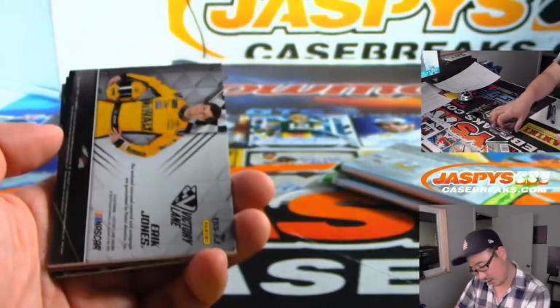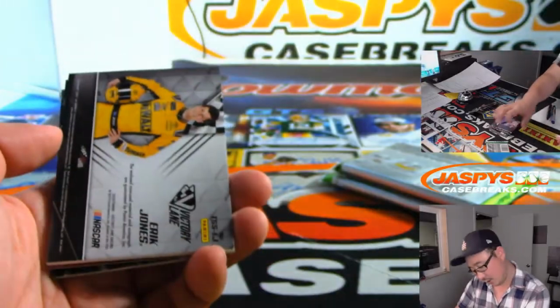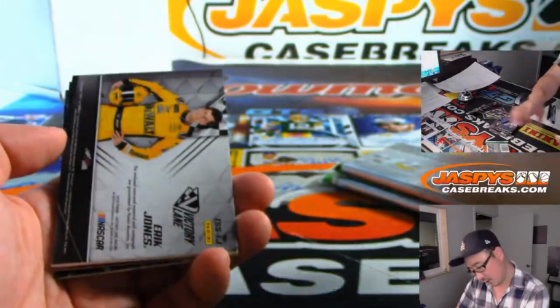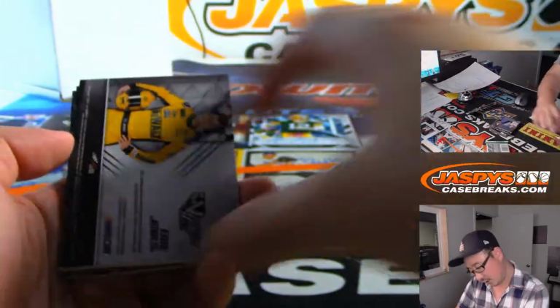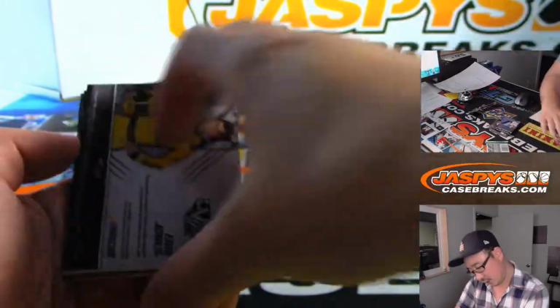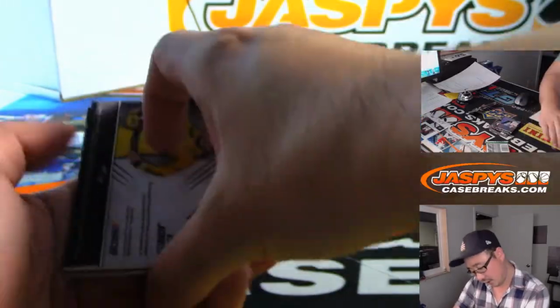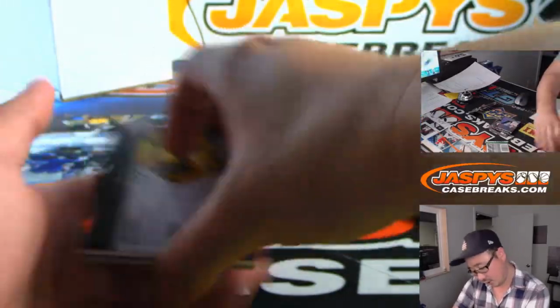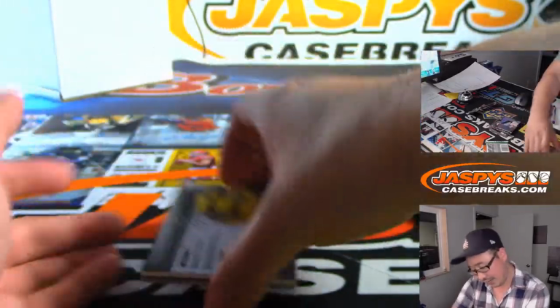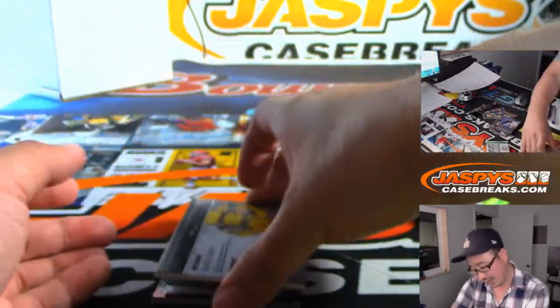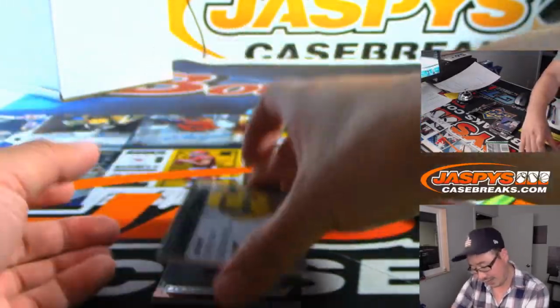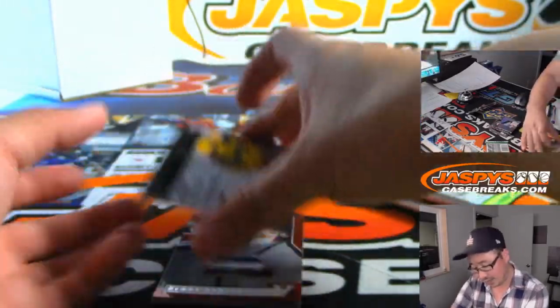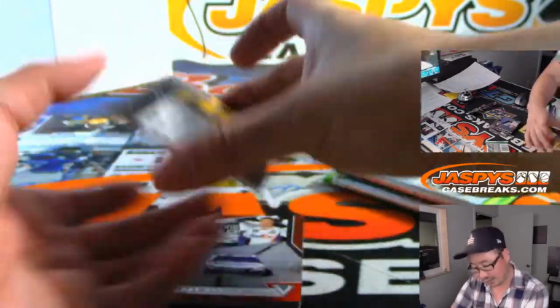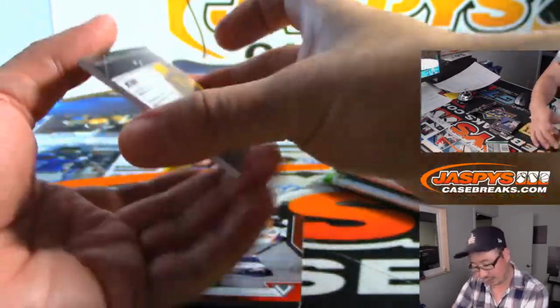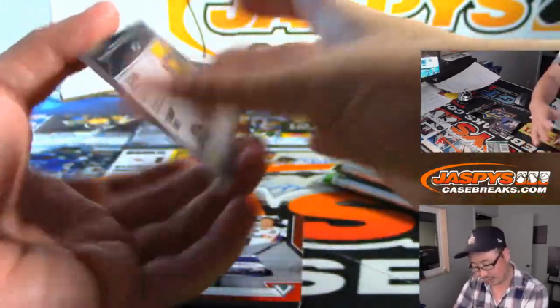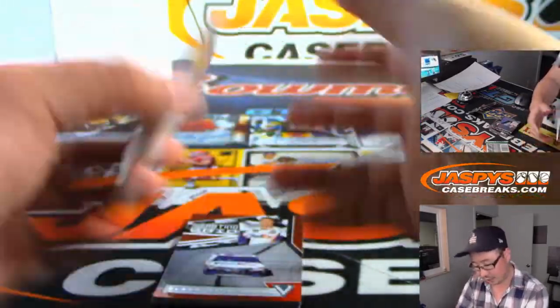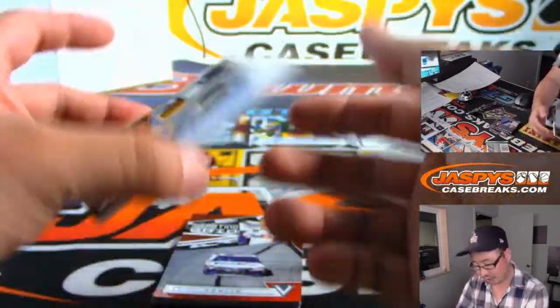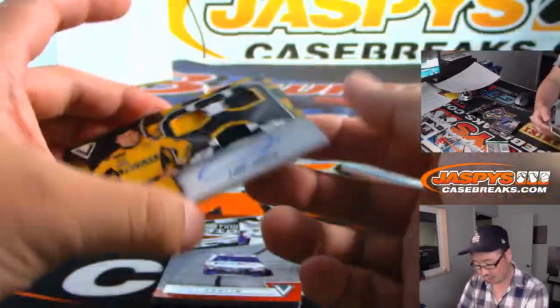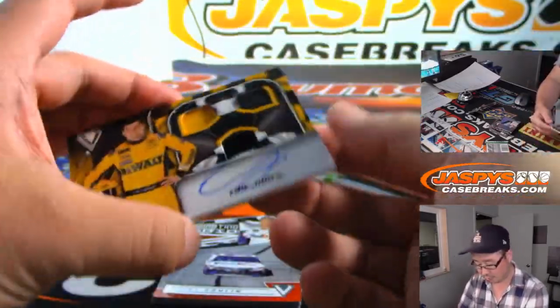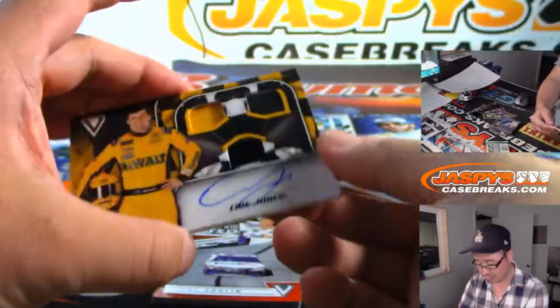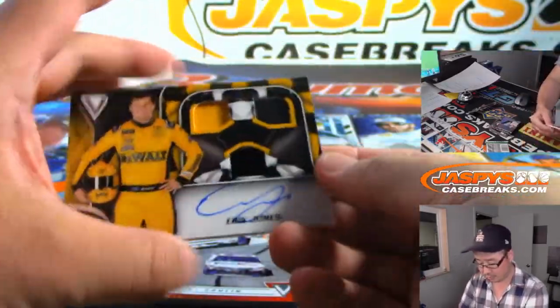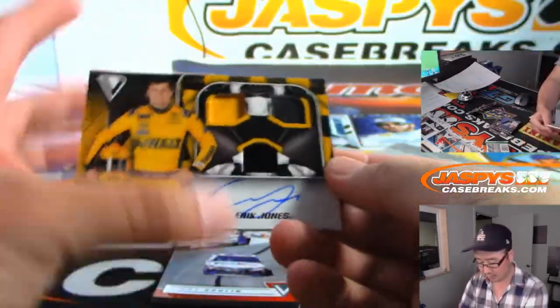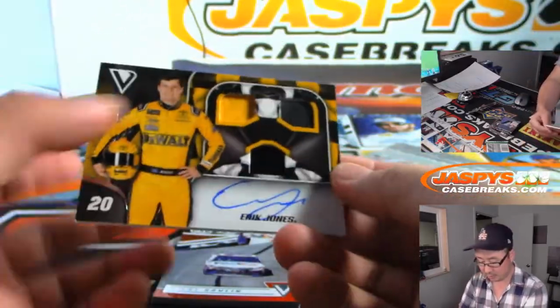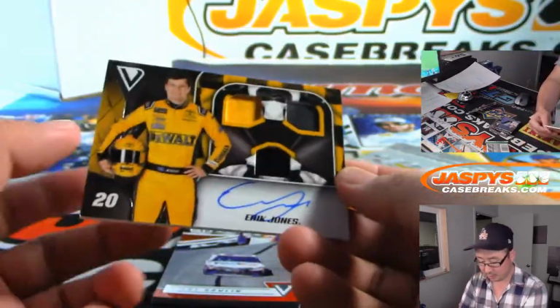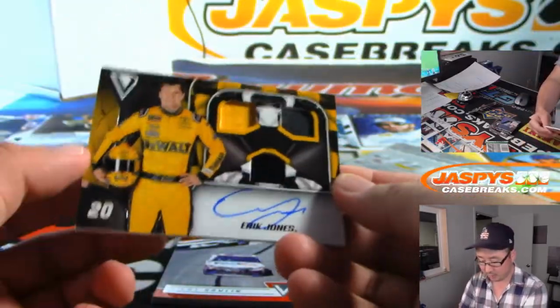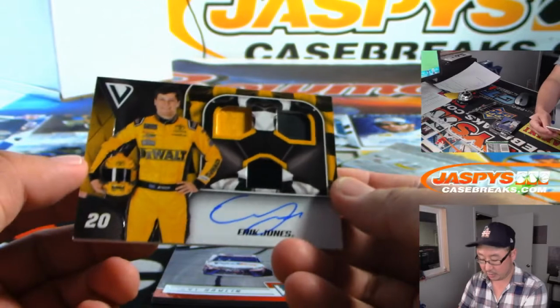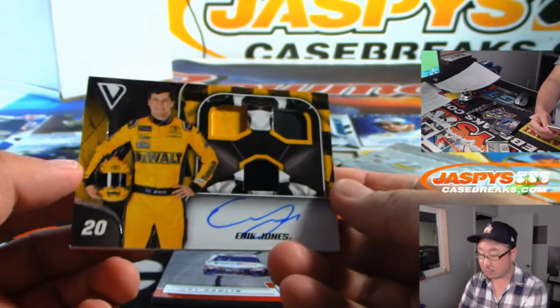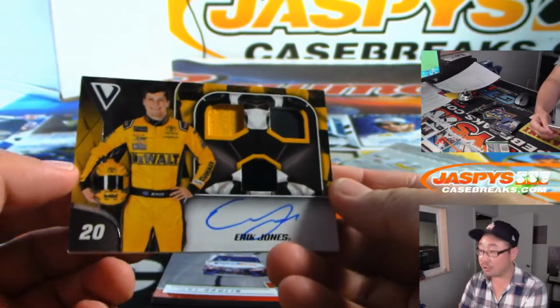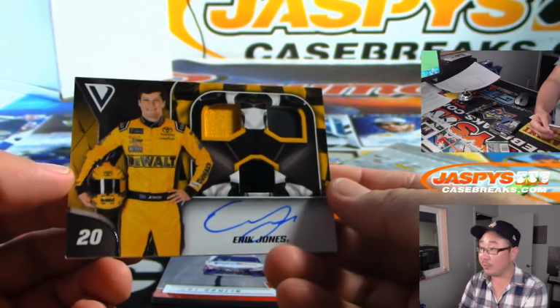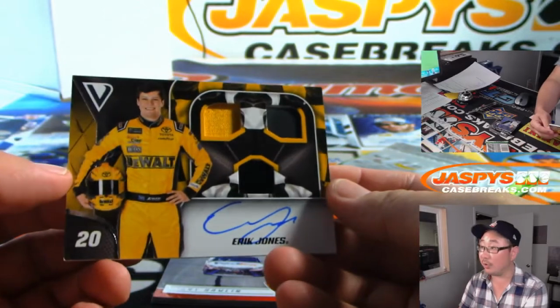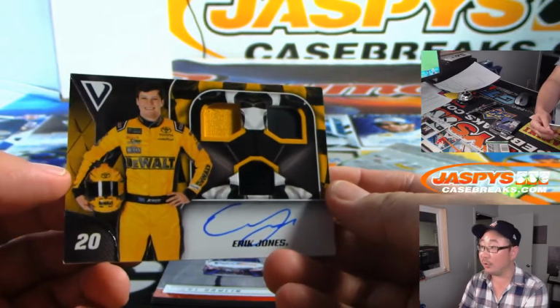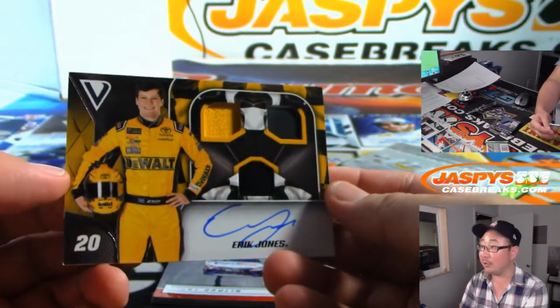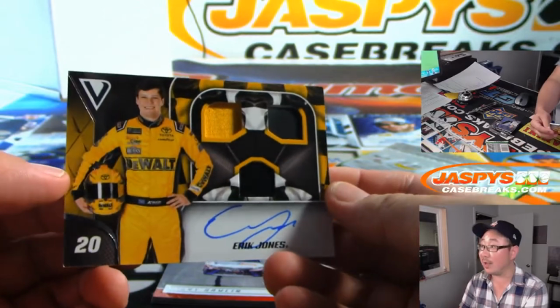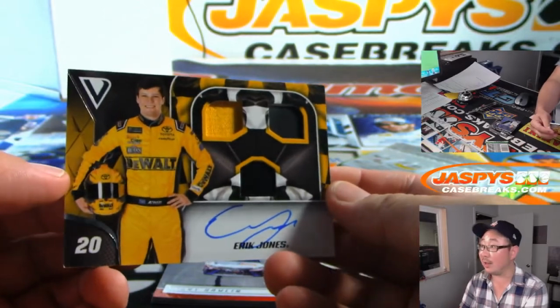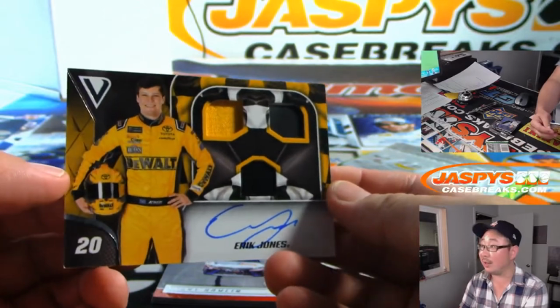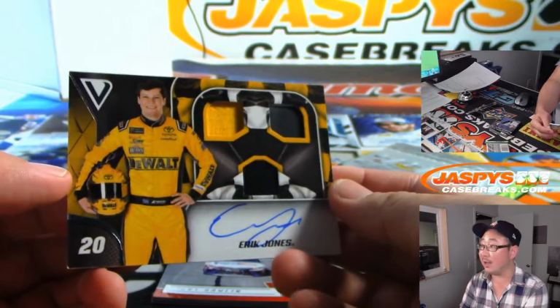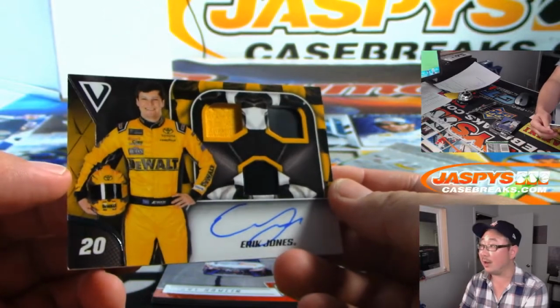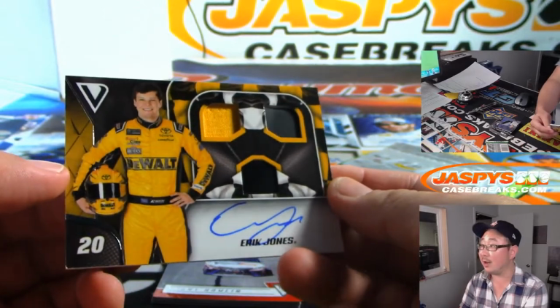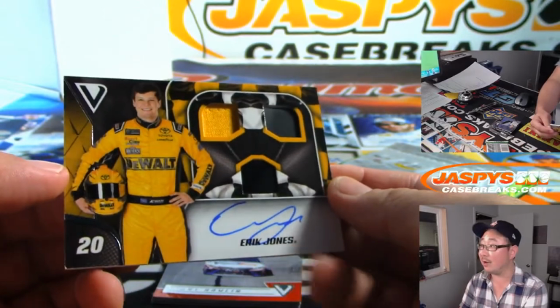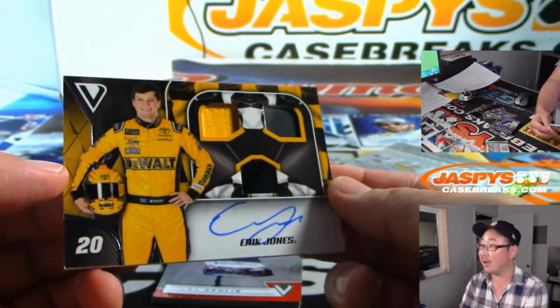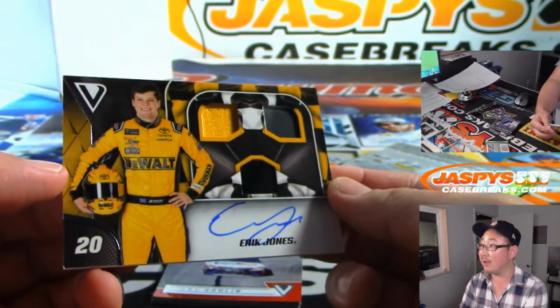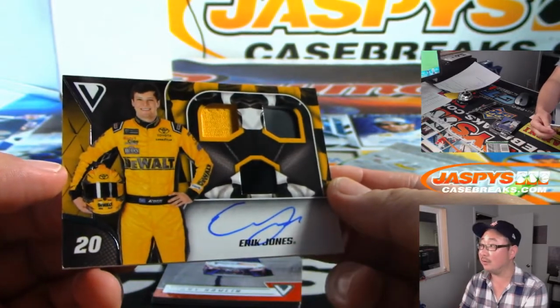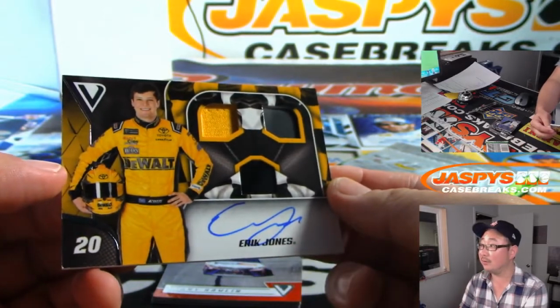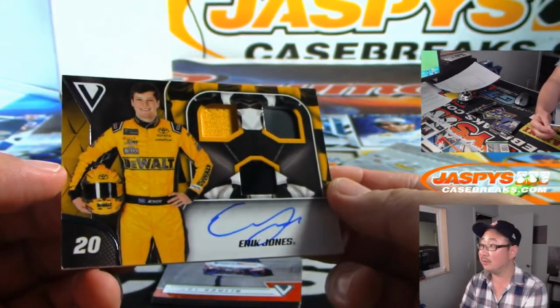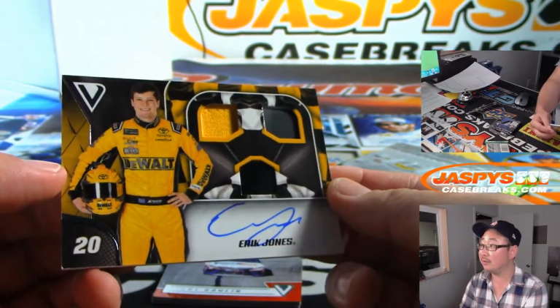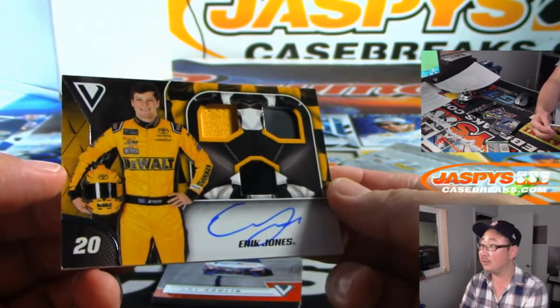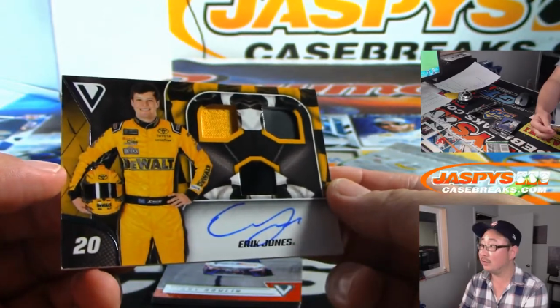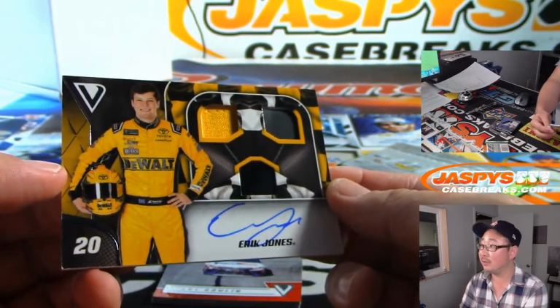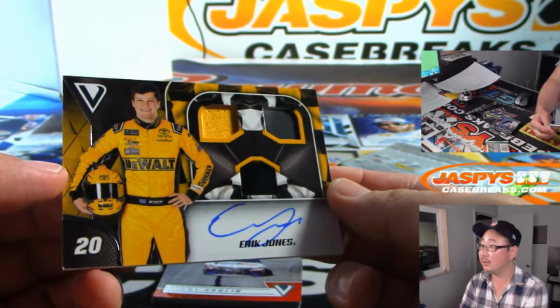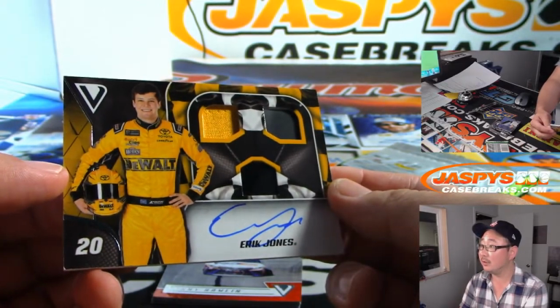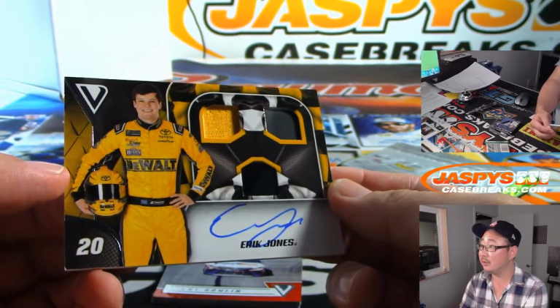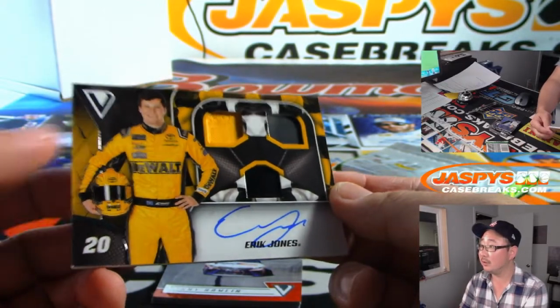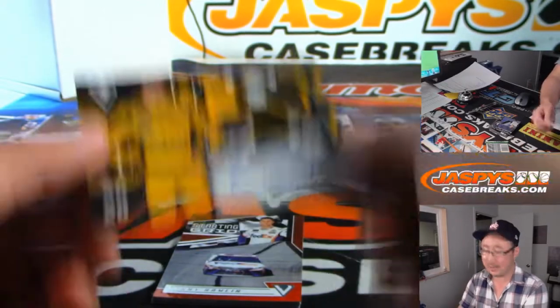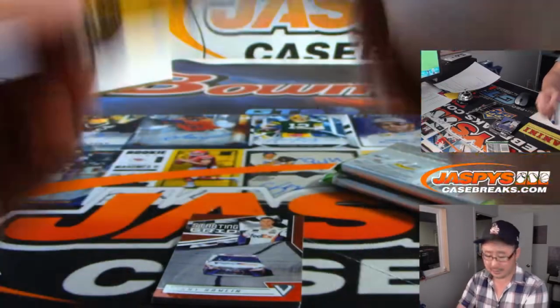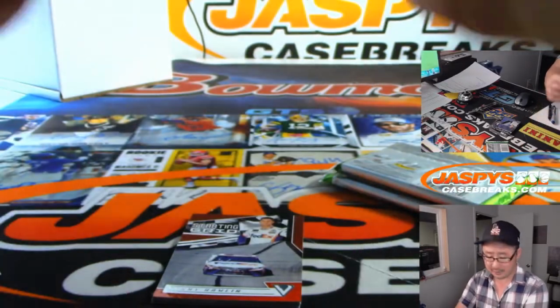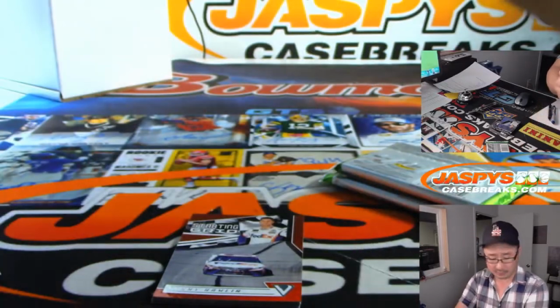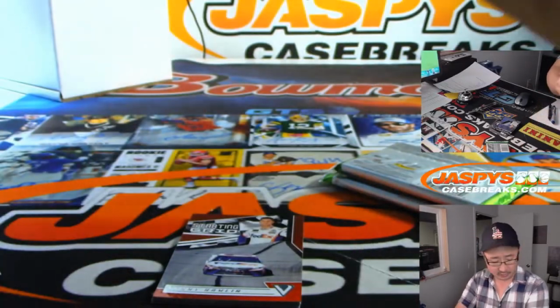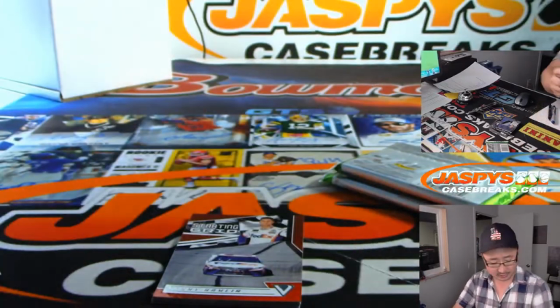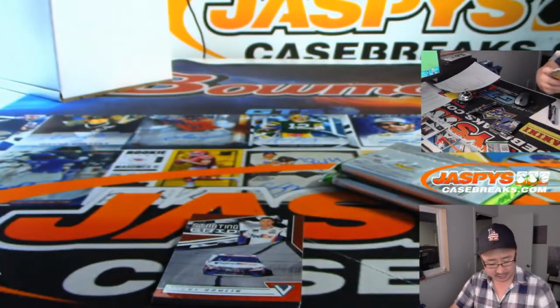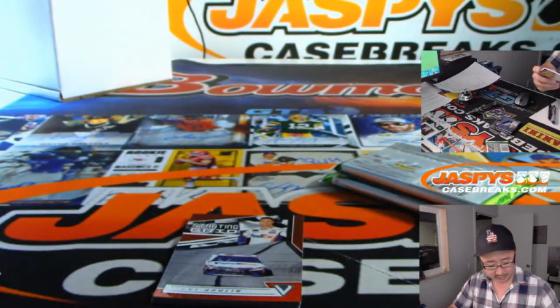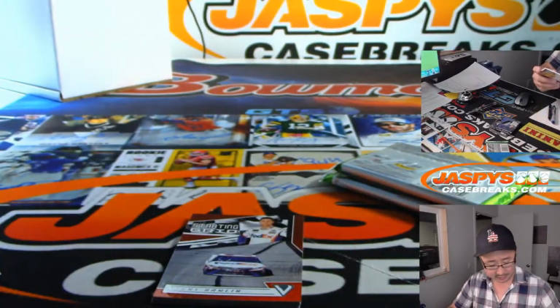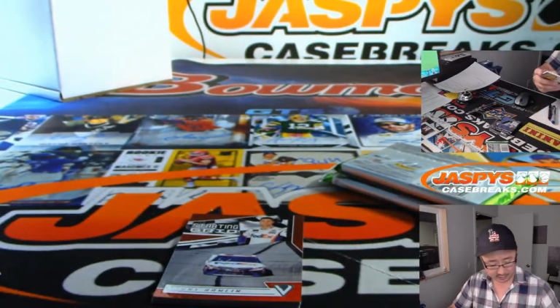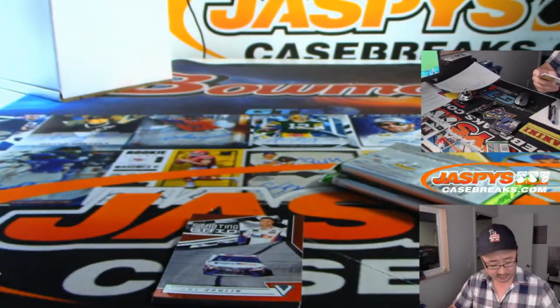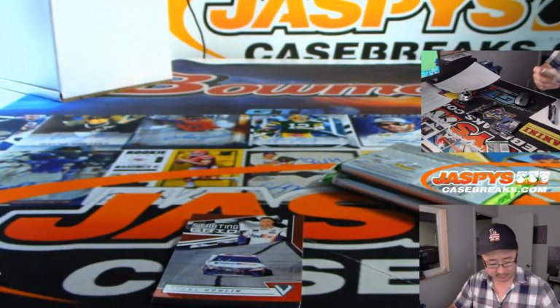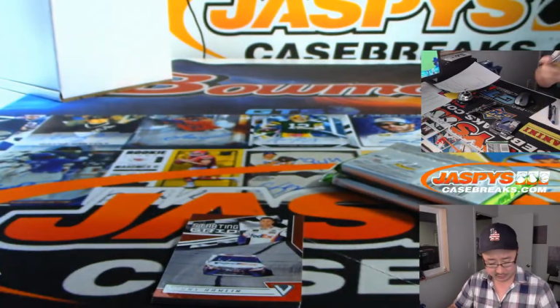And we've got Eric Jones — triple relic and autograph. Nice, he's a pretty solid driver too.